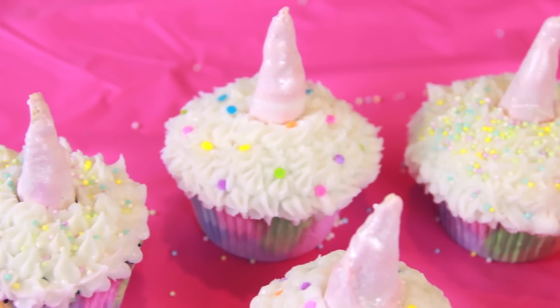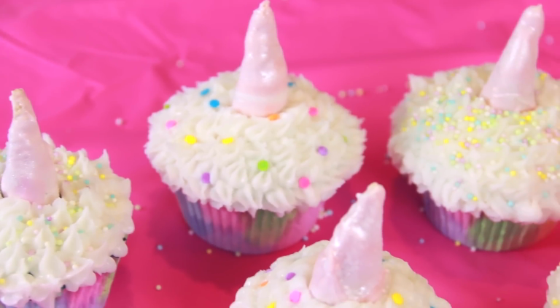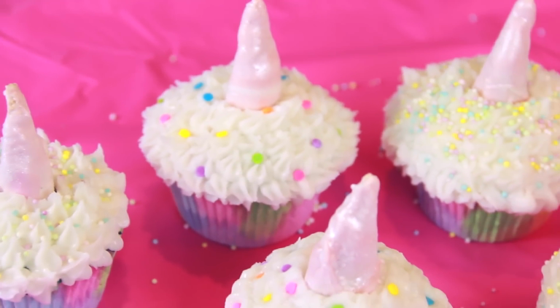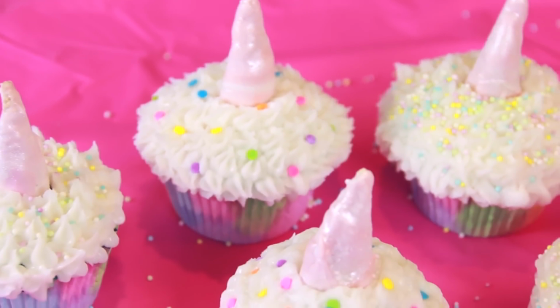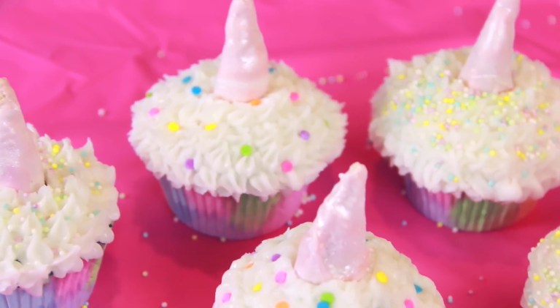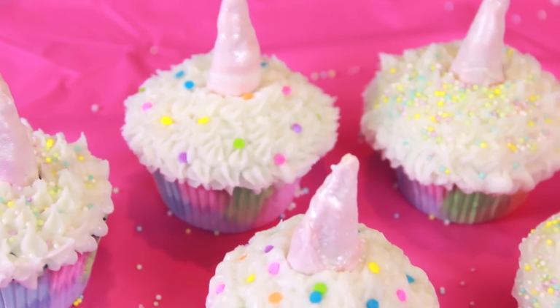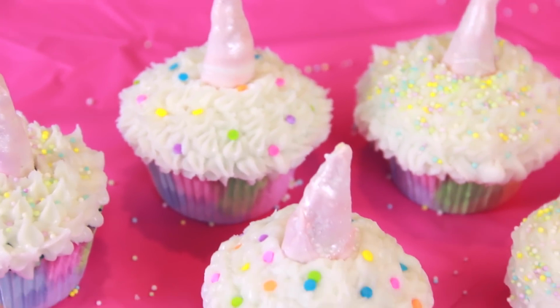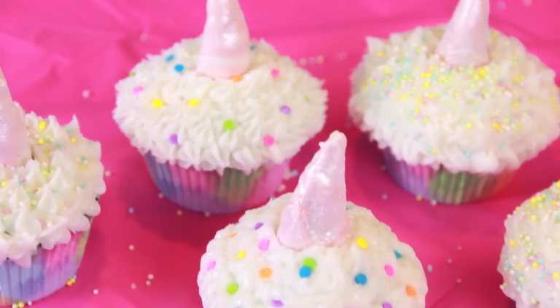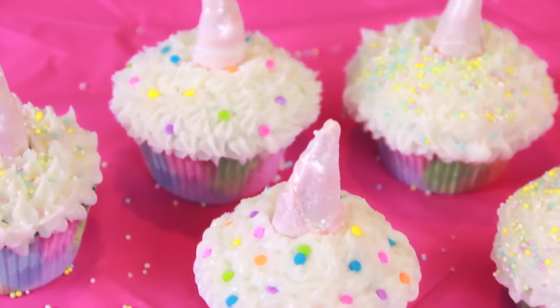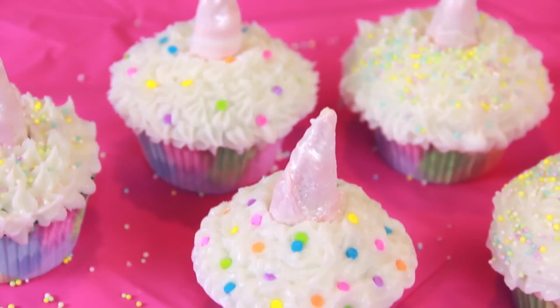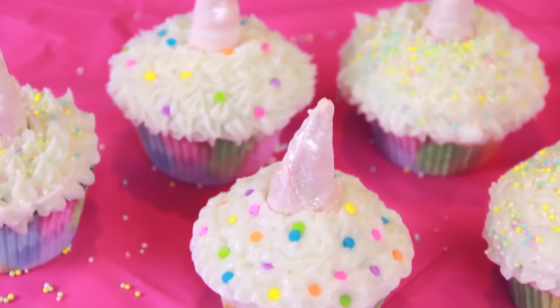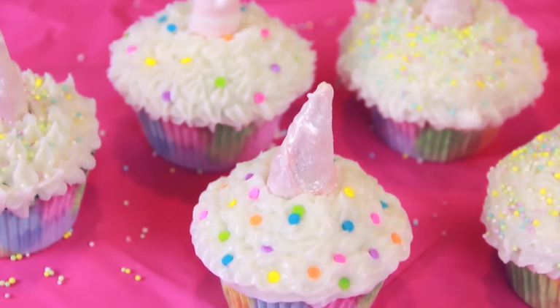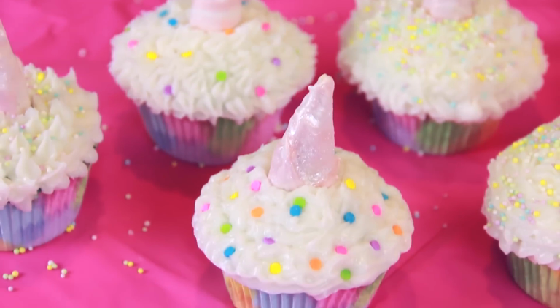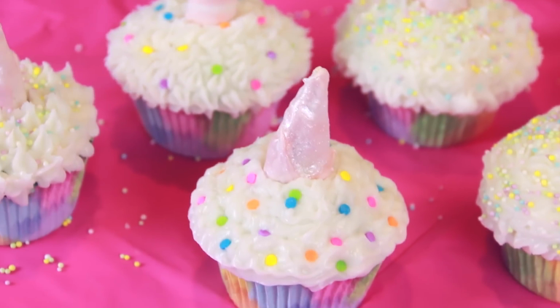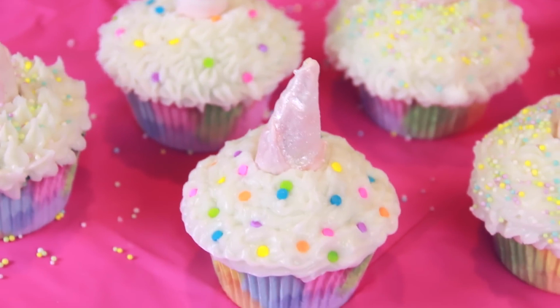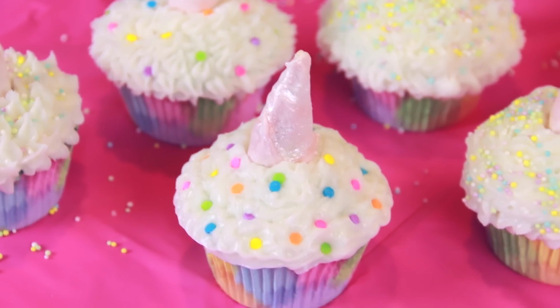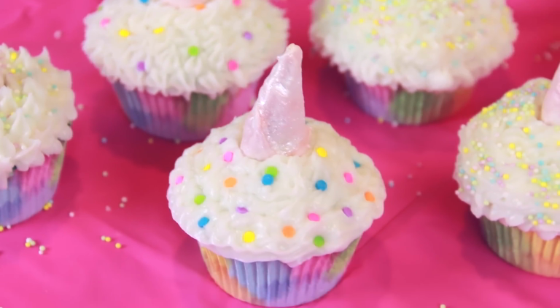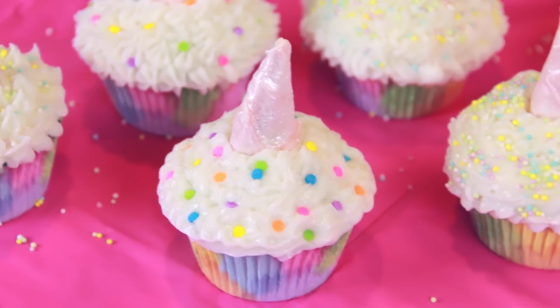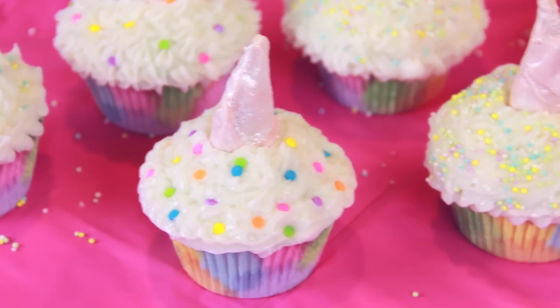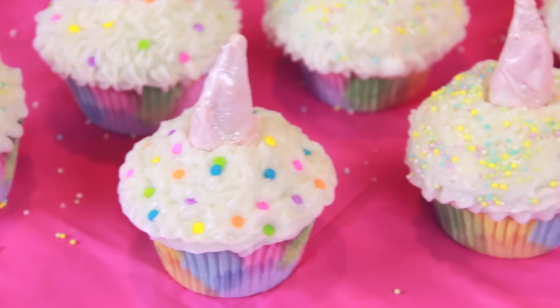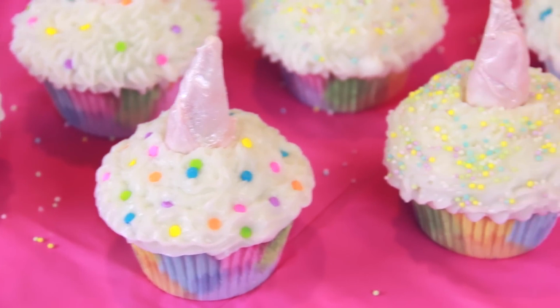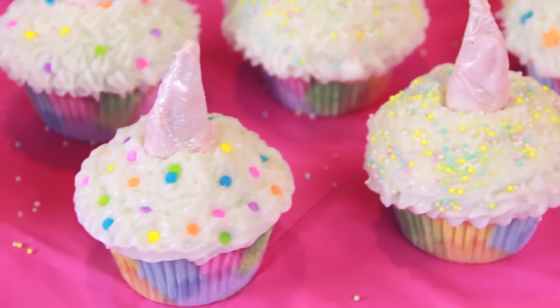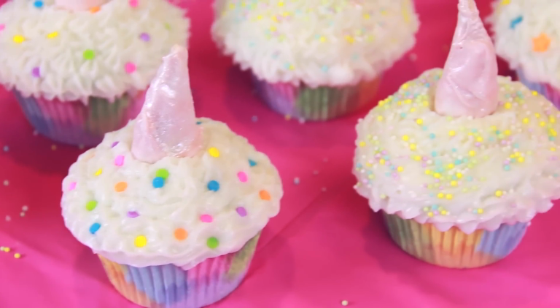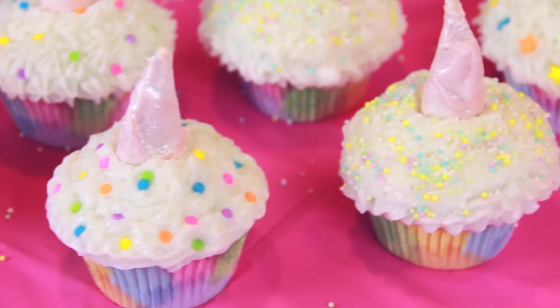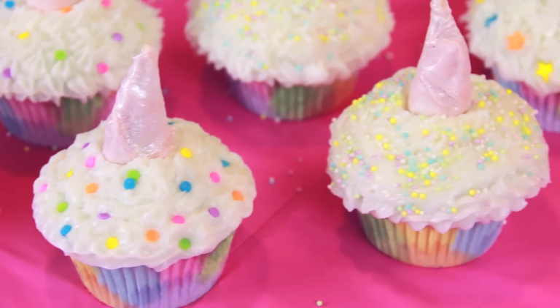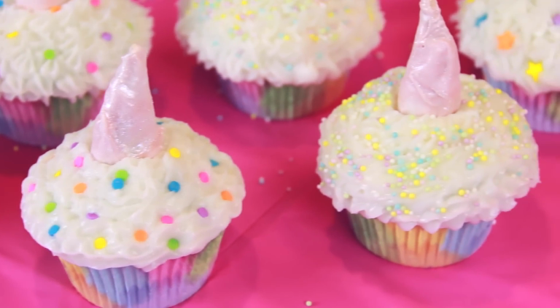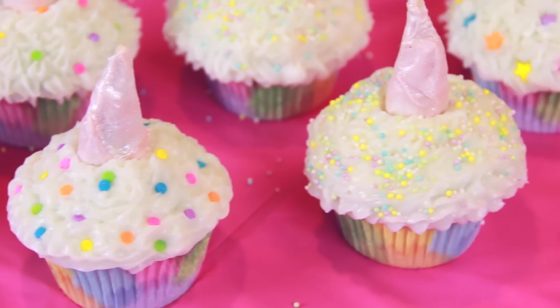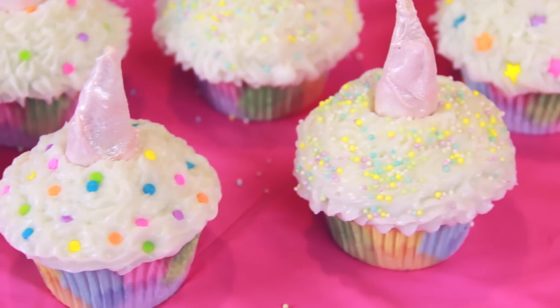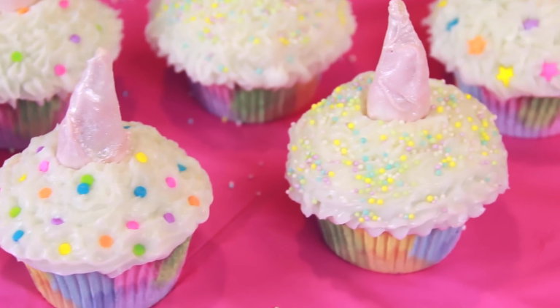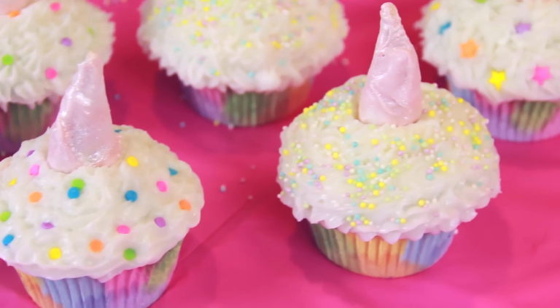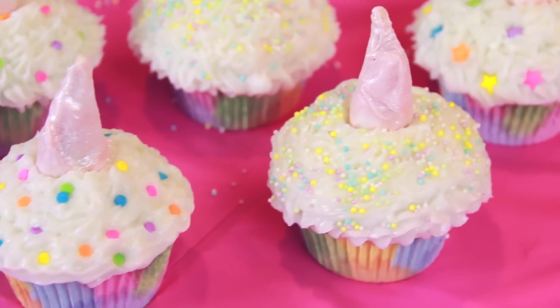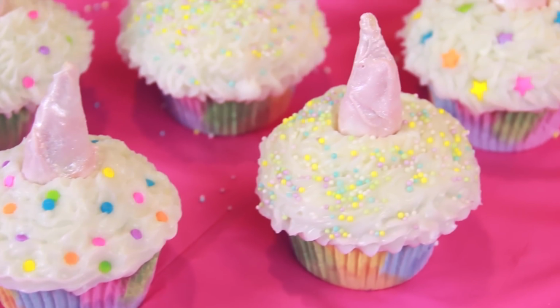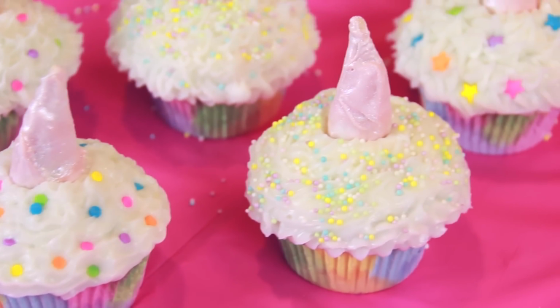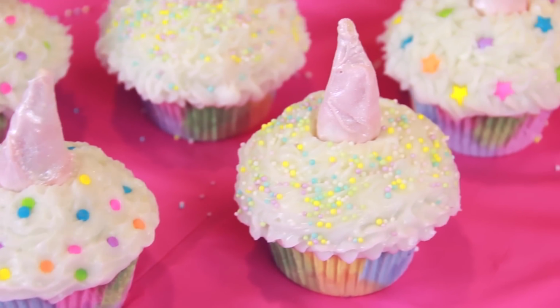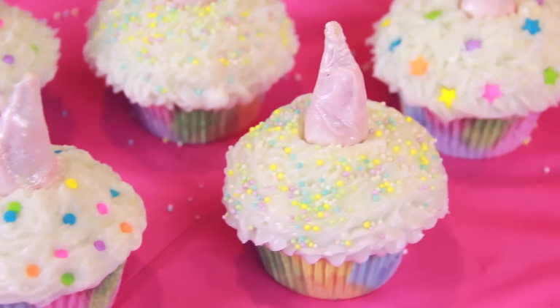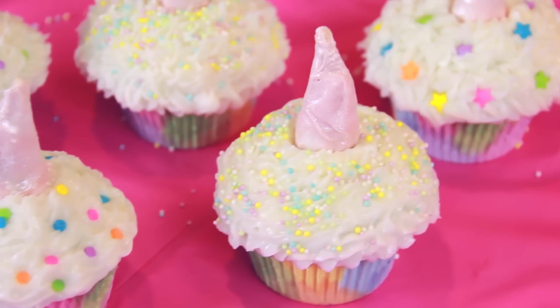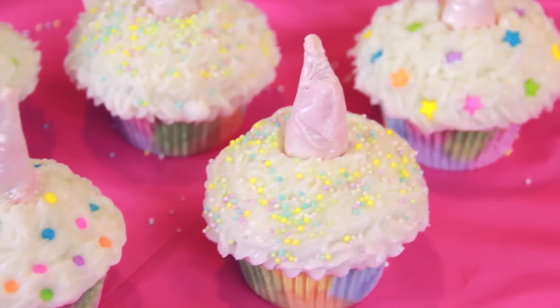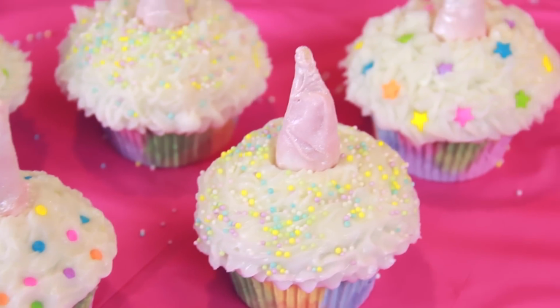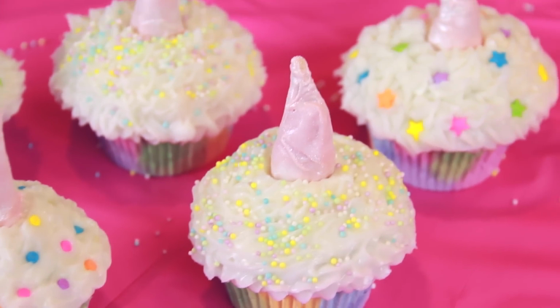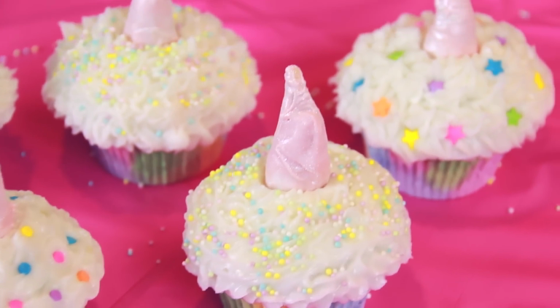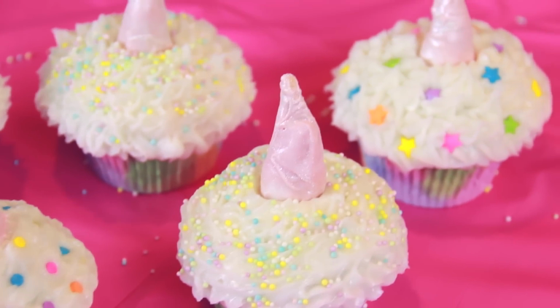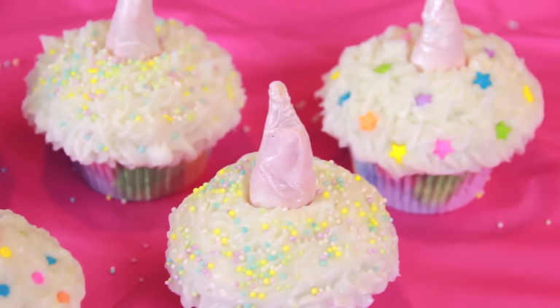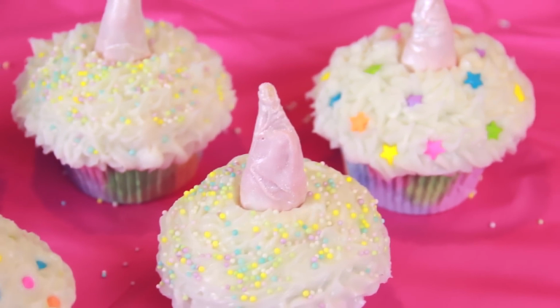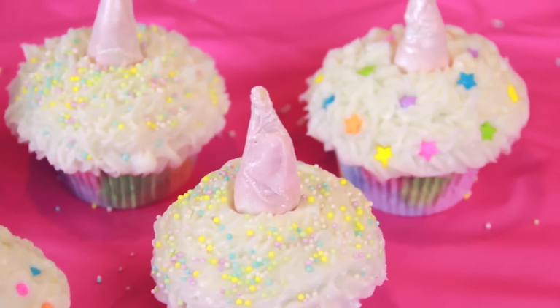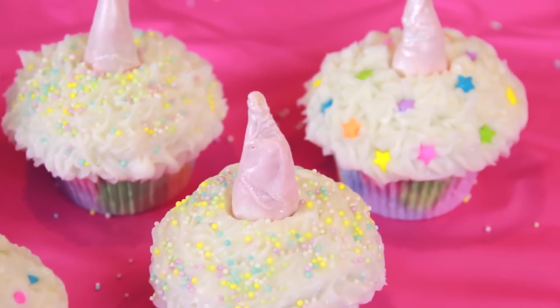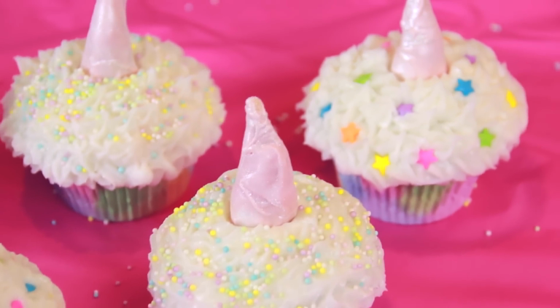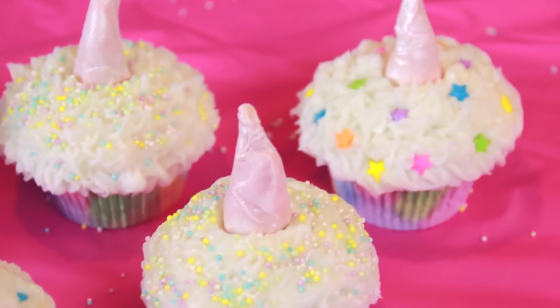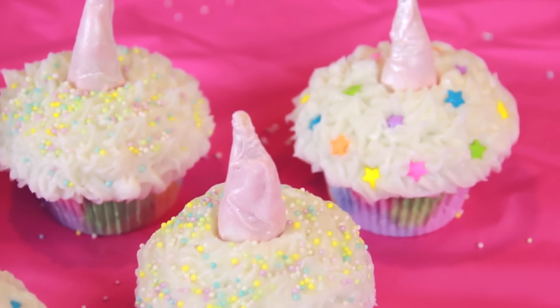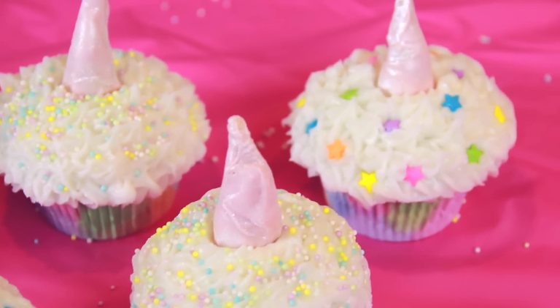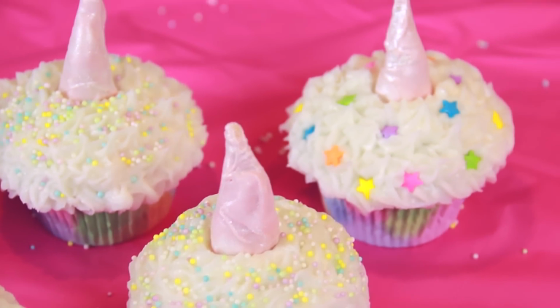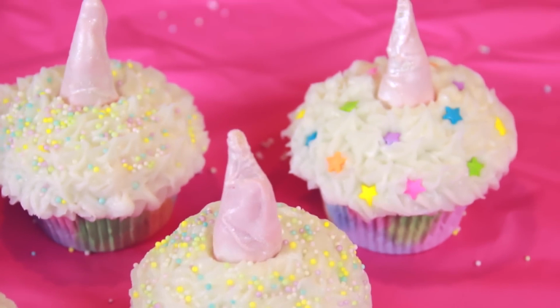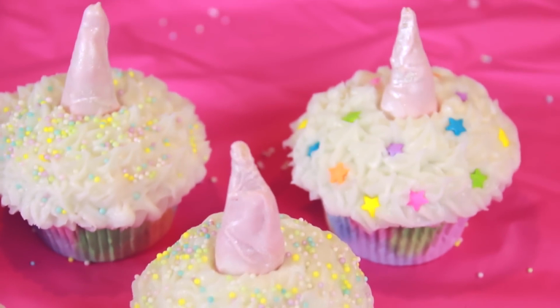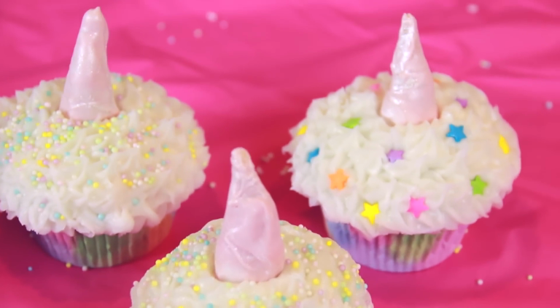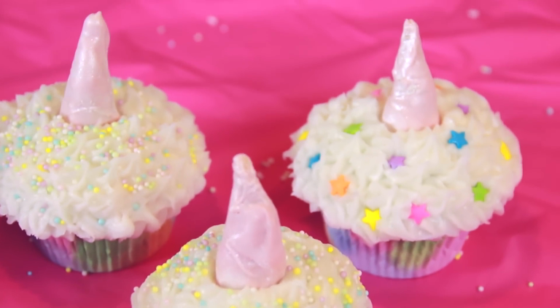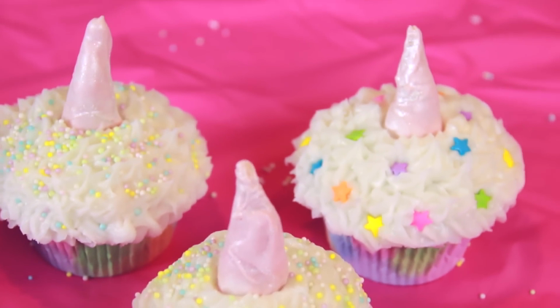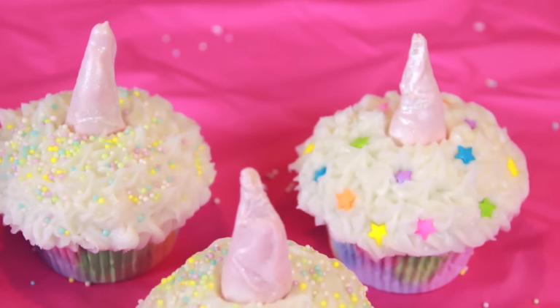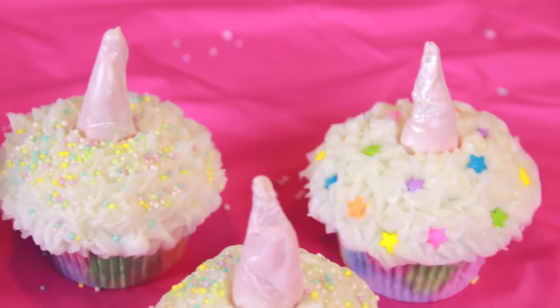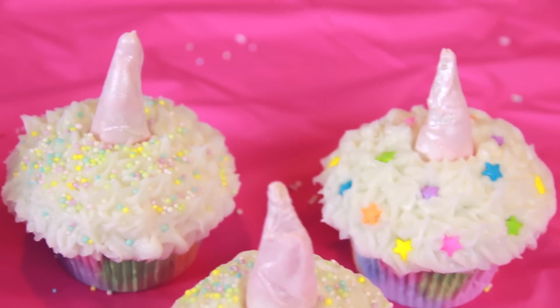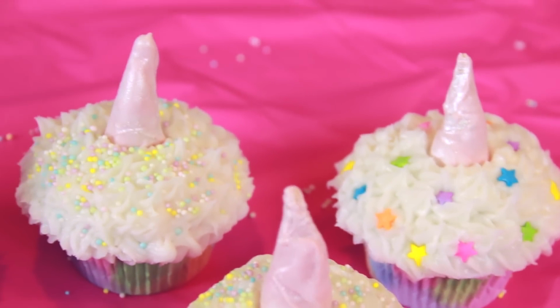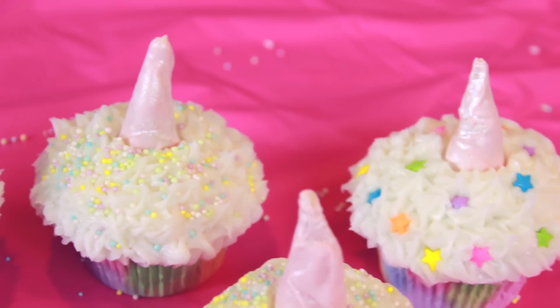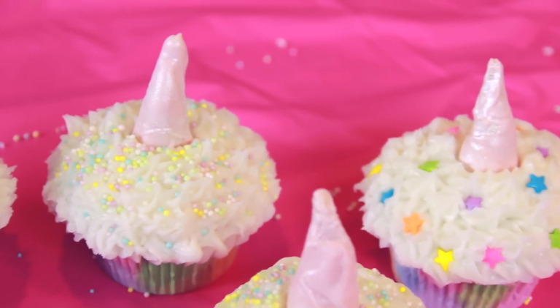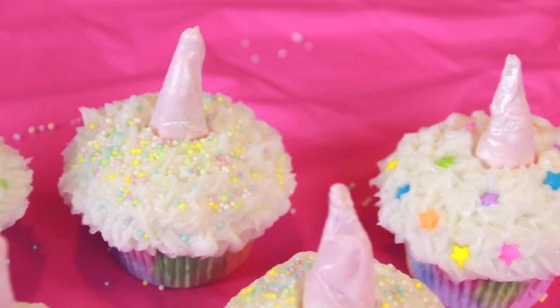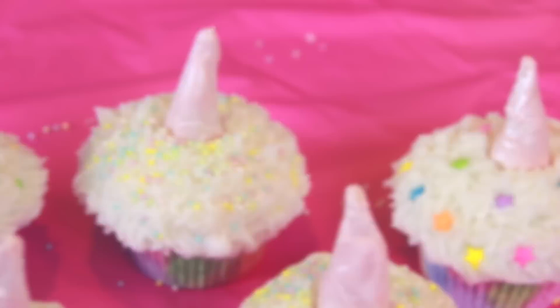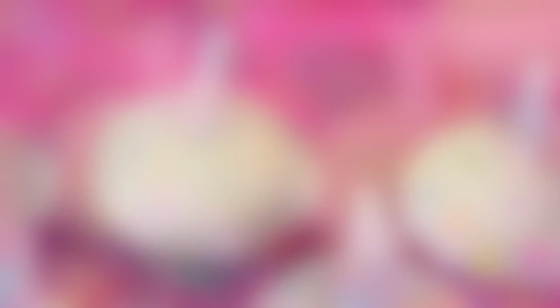By the way, you could also use fondant for the horns, which is basically edible clay made for food. It's totally up to you.